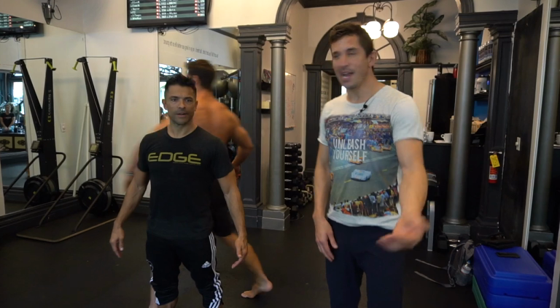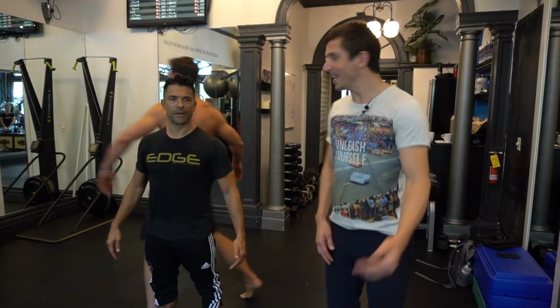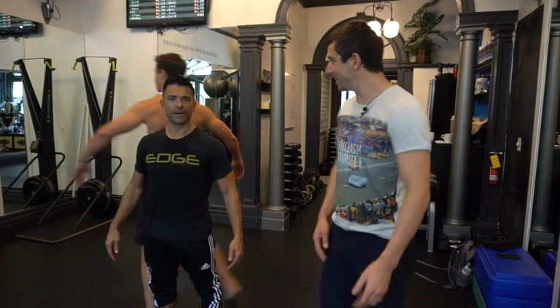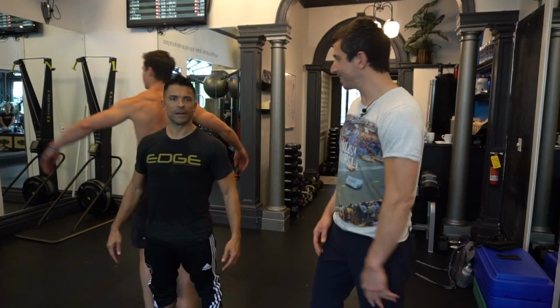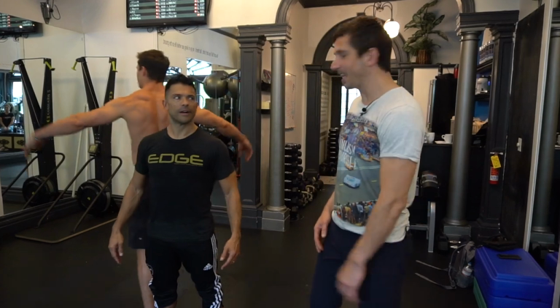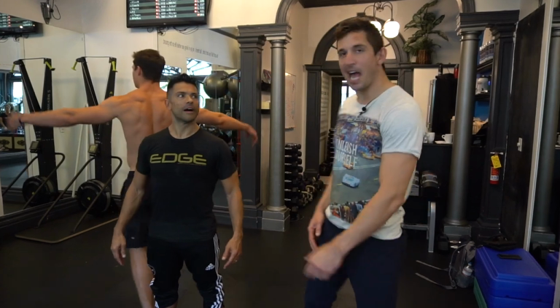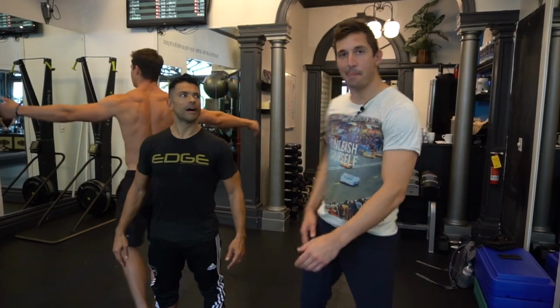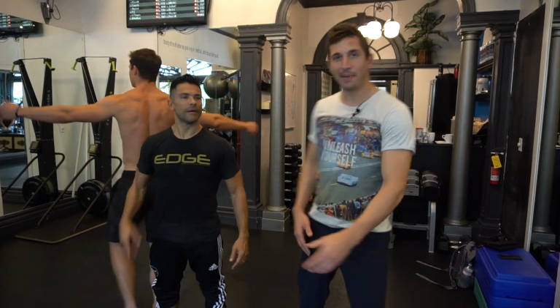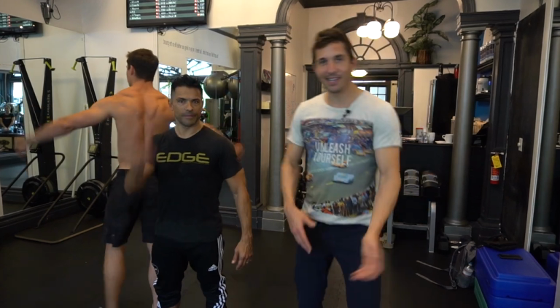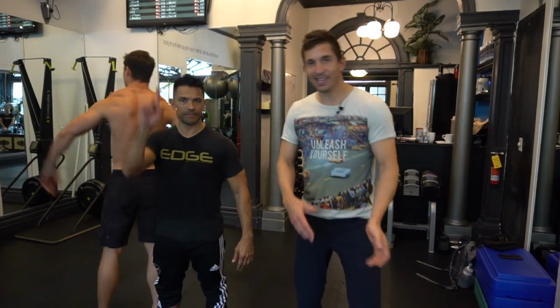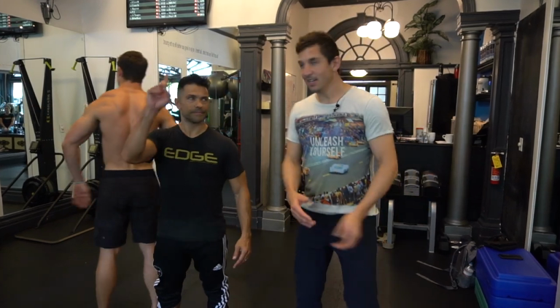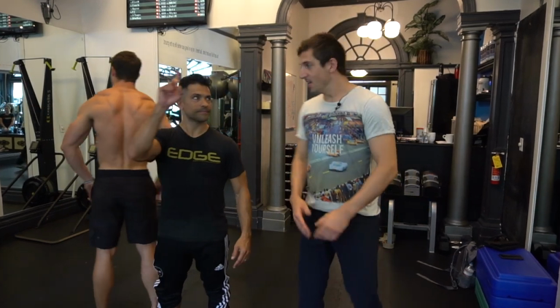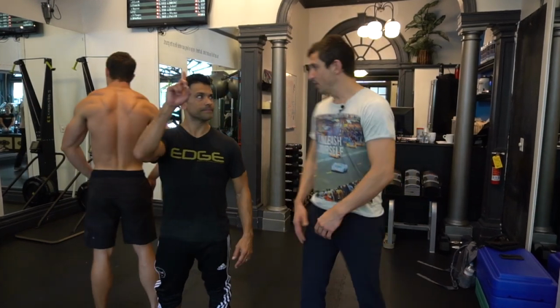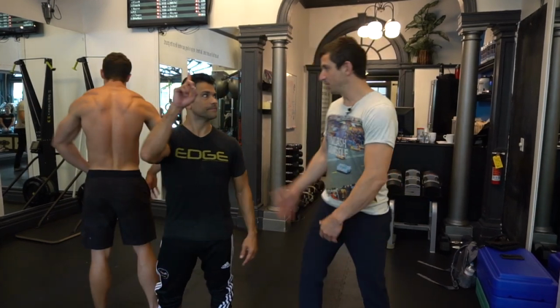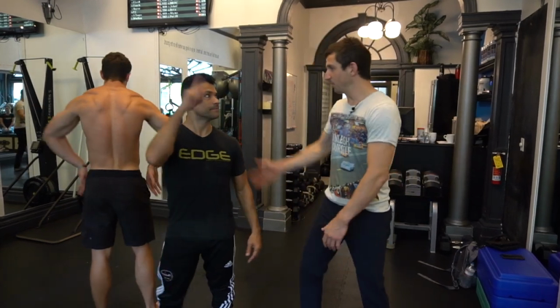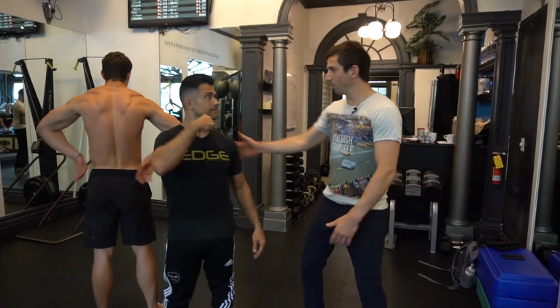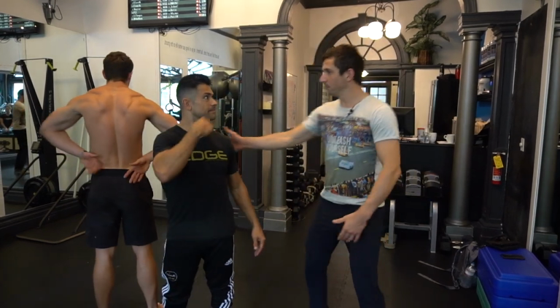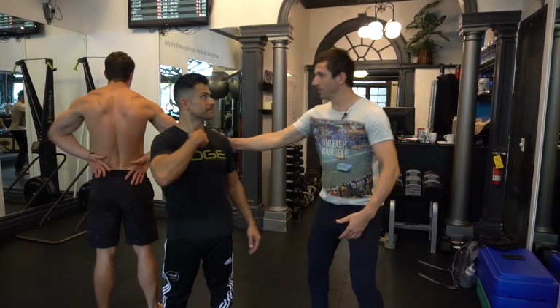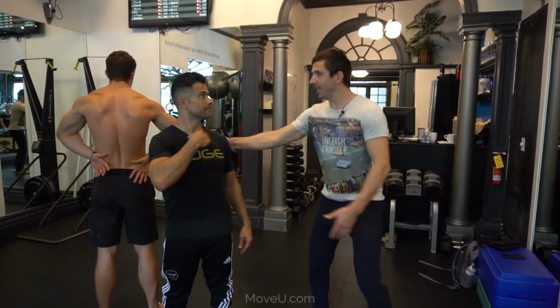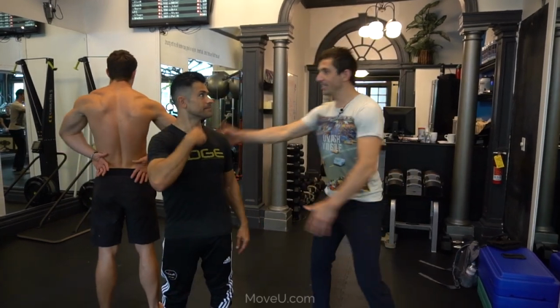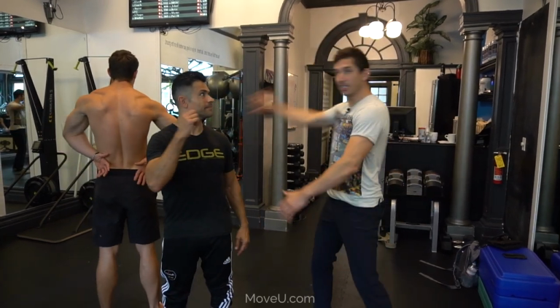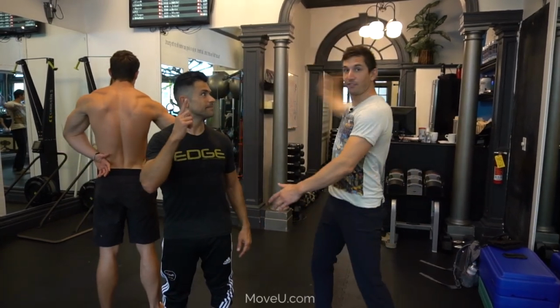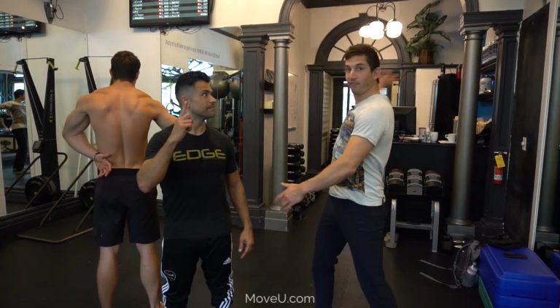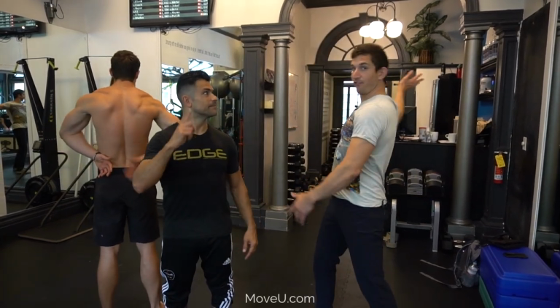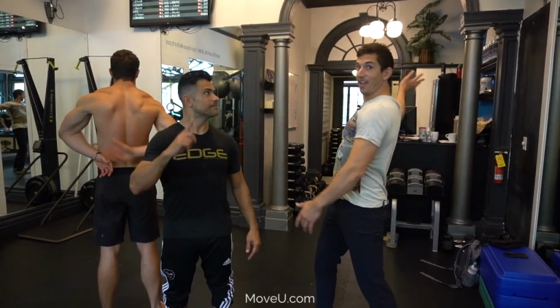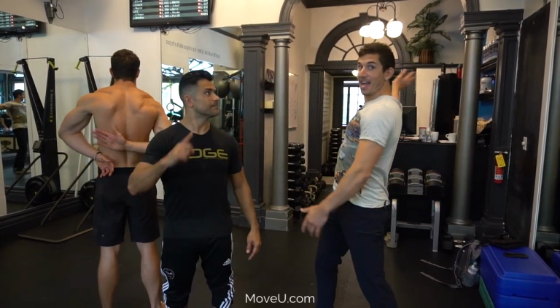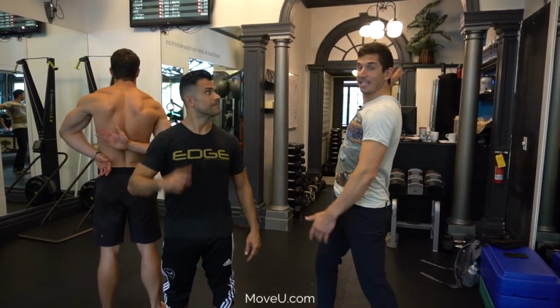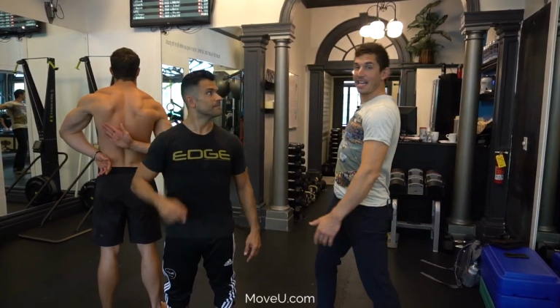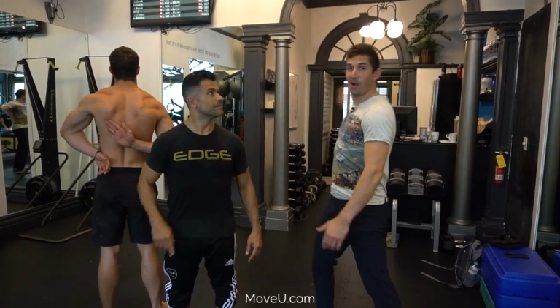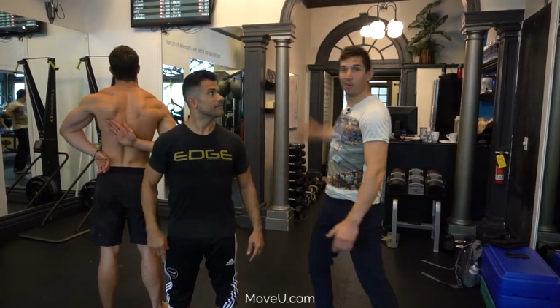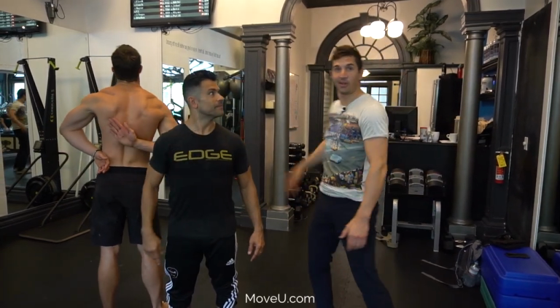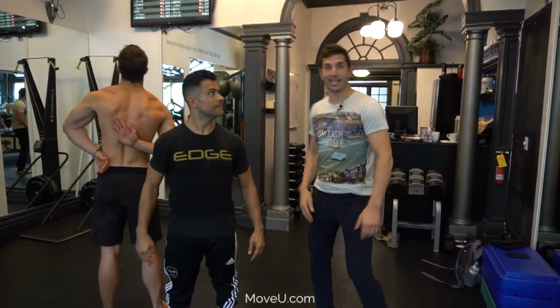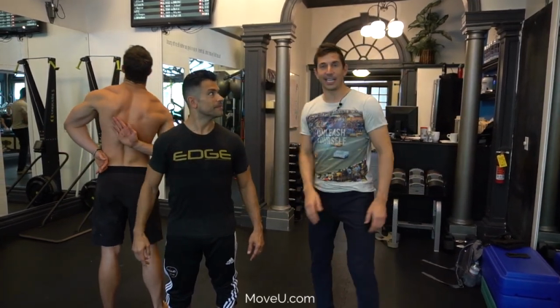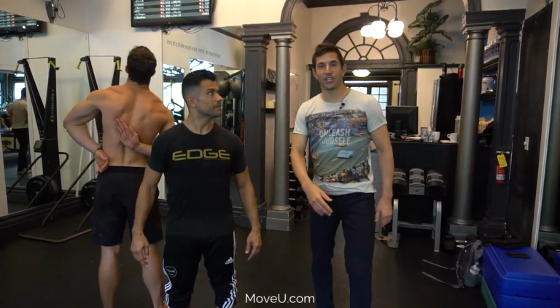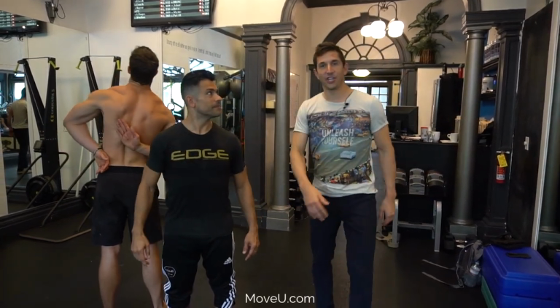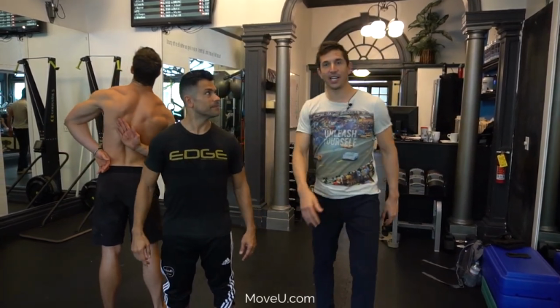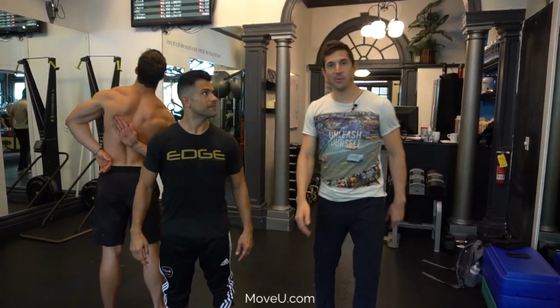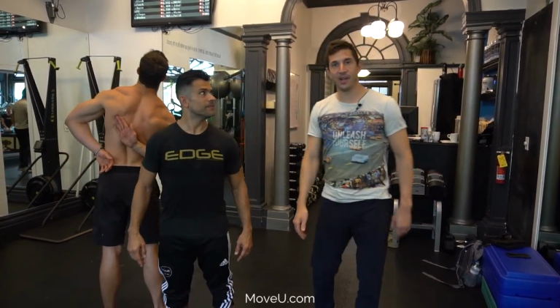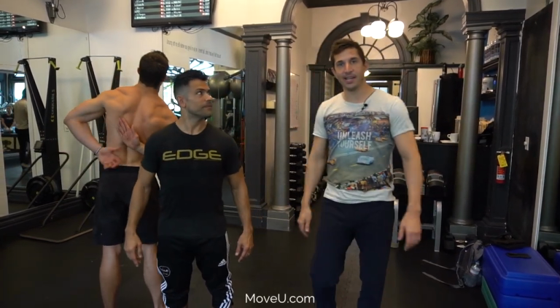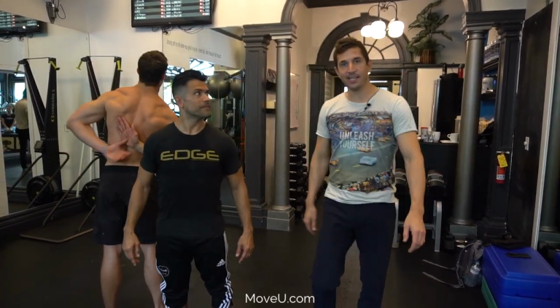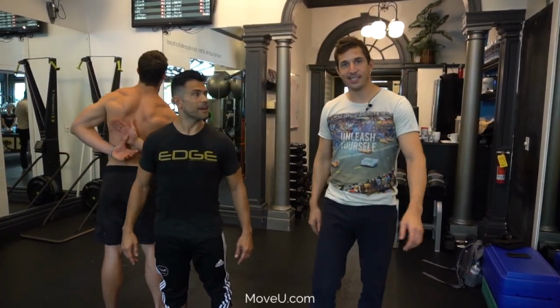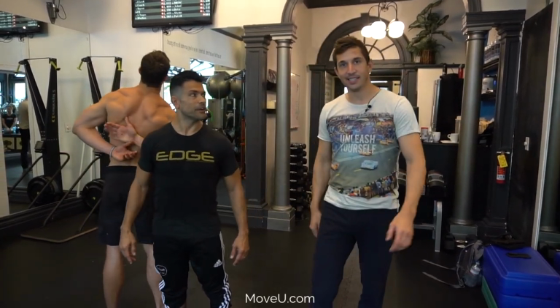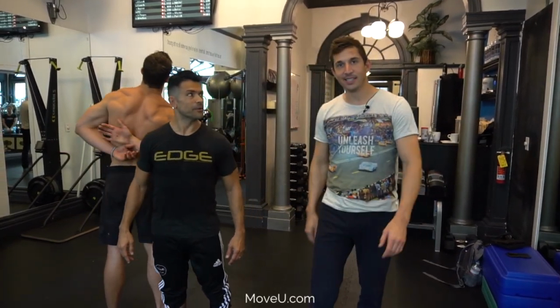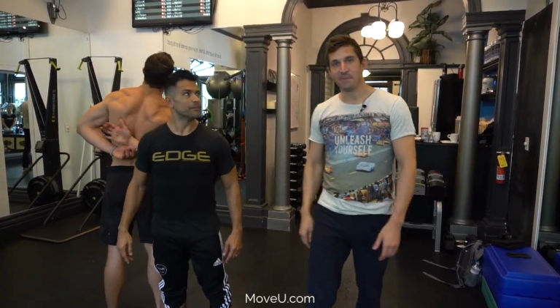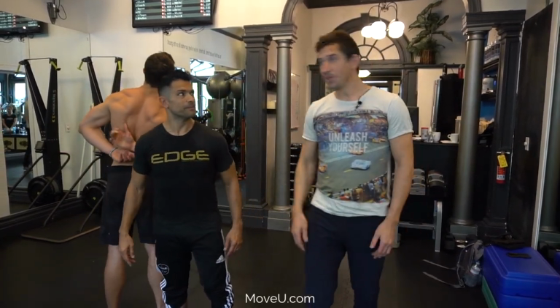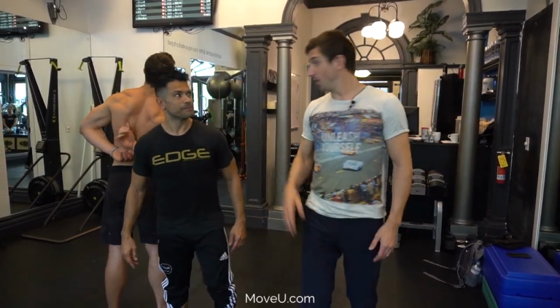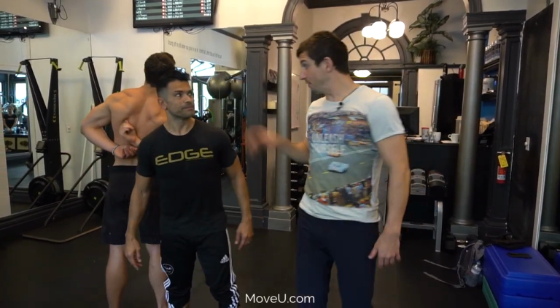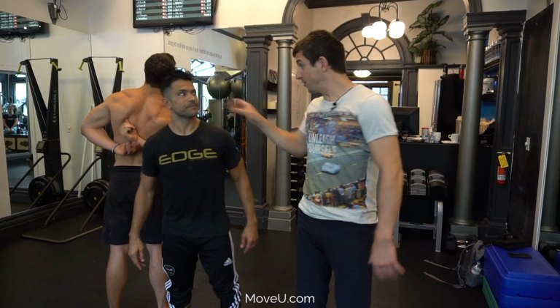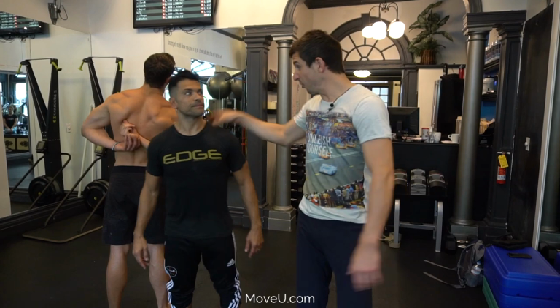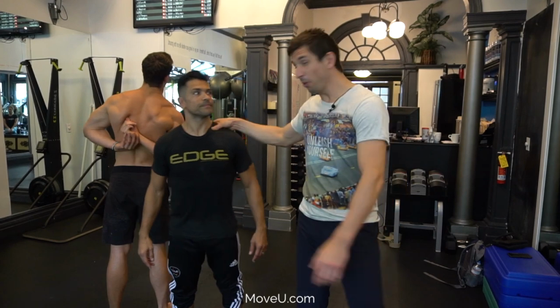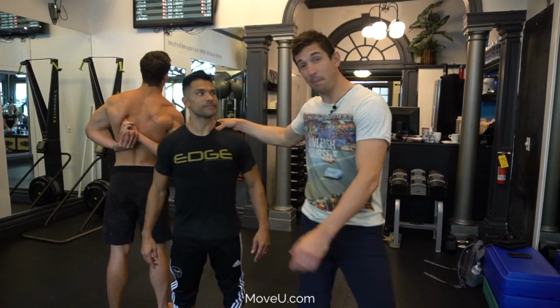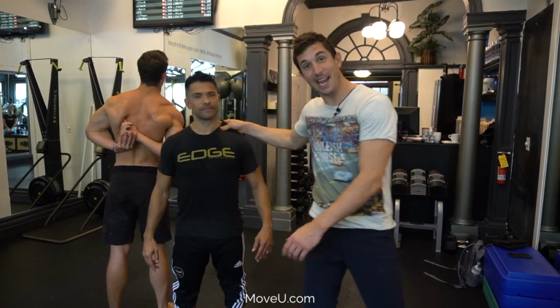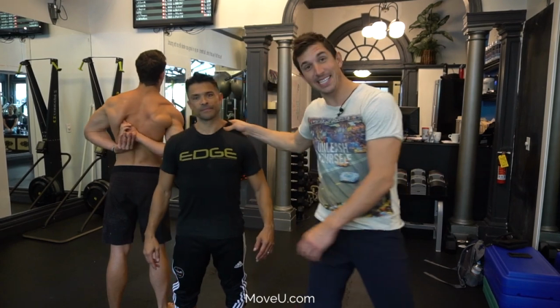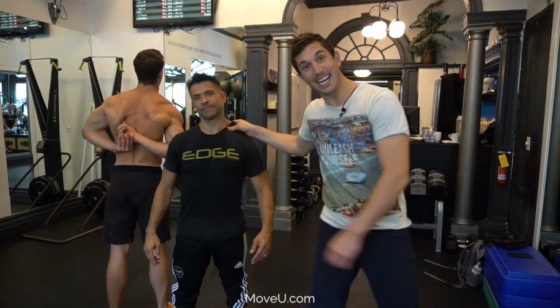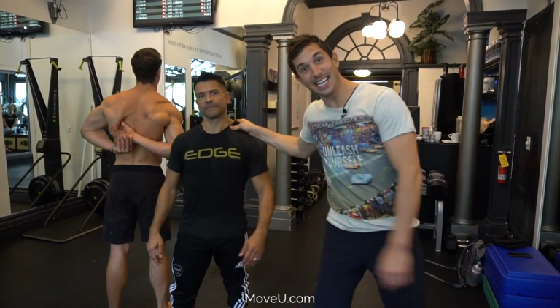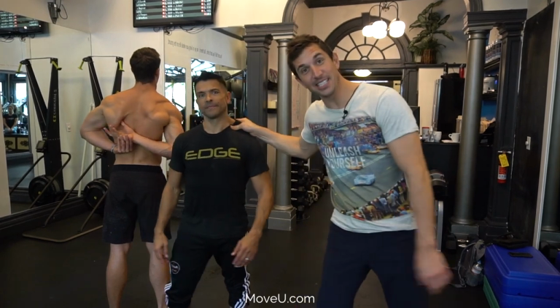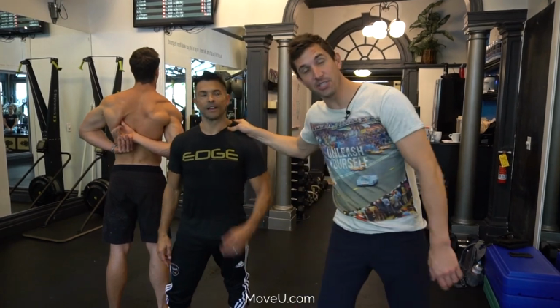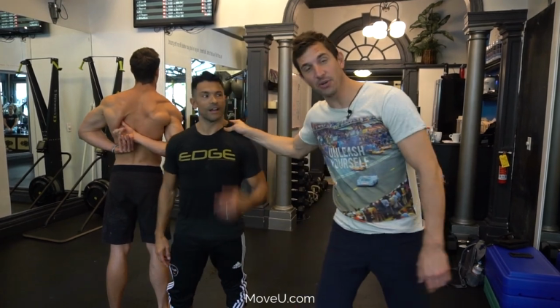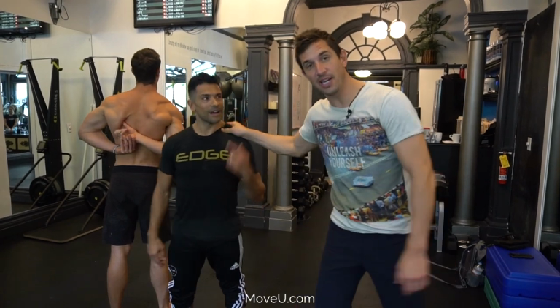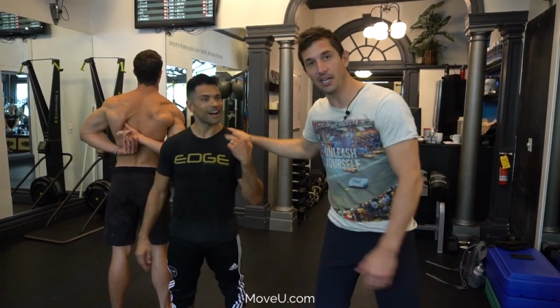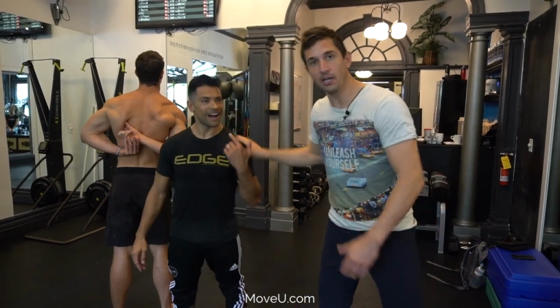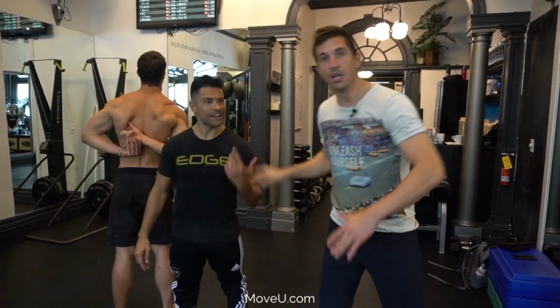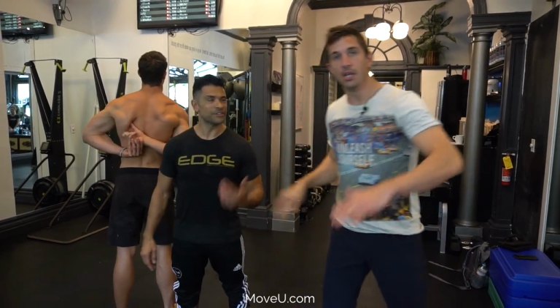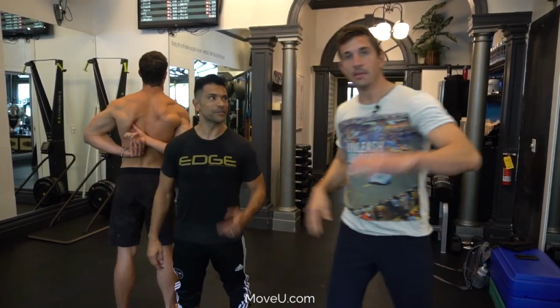Winging scapula — your shoulder blade just flies outward like a chicken wing. Do you have this? Or do you have shoulder pain and tightness through here? I do.